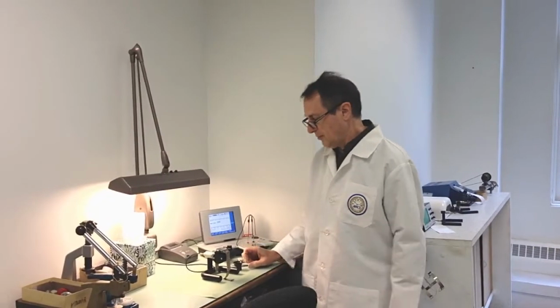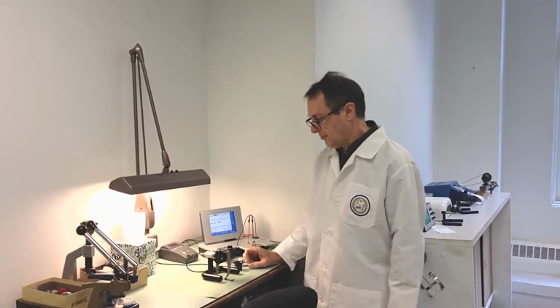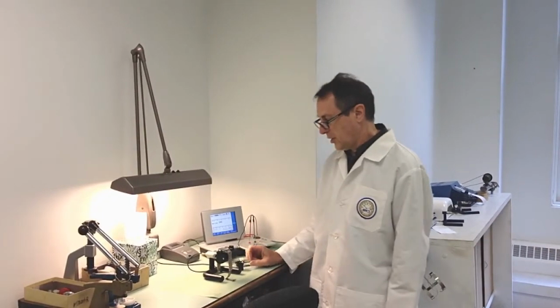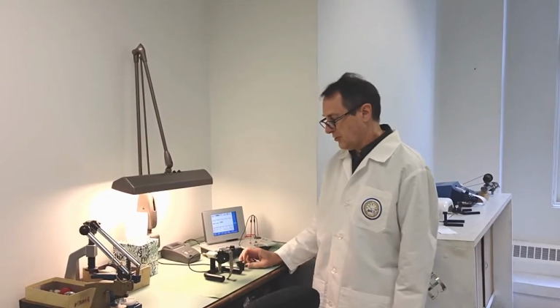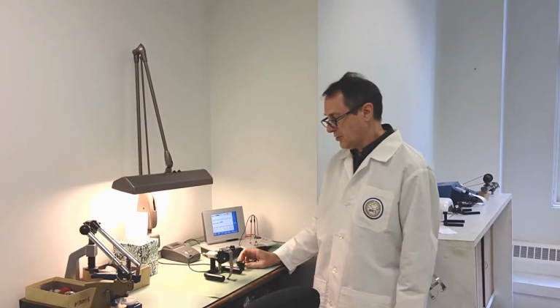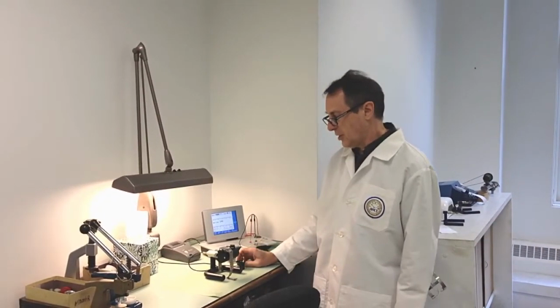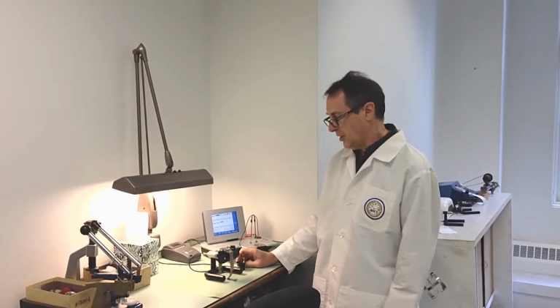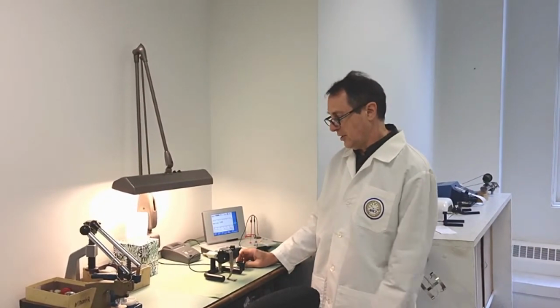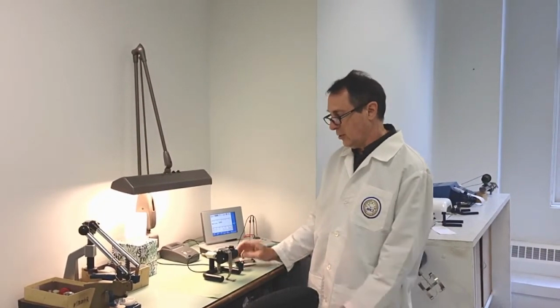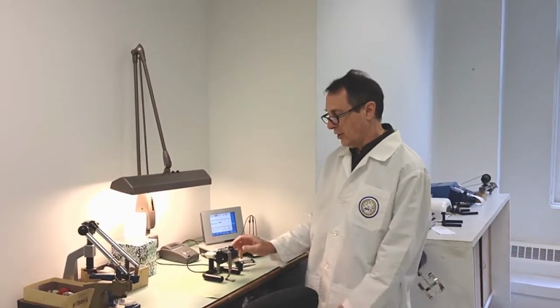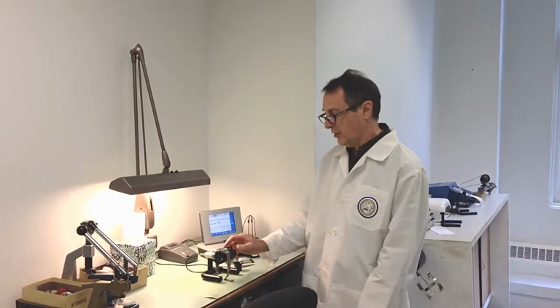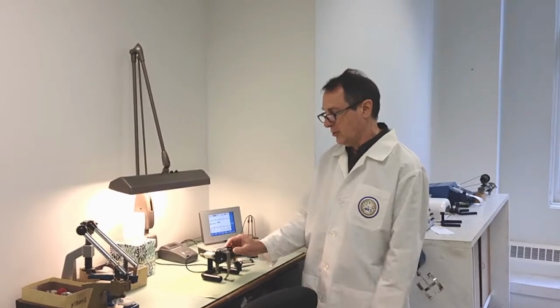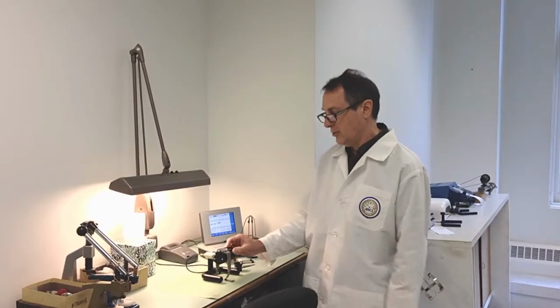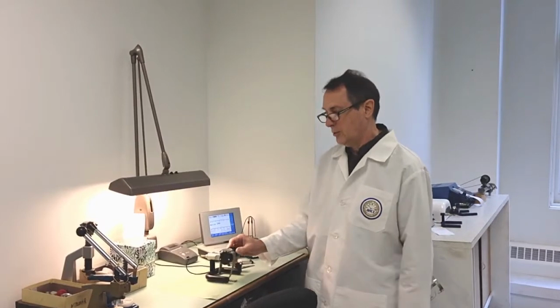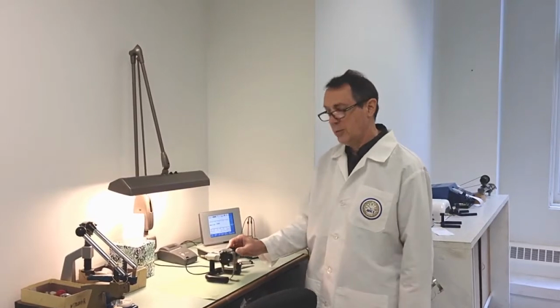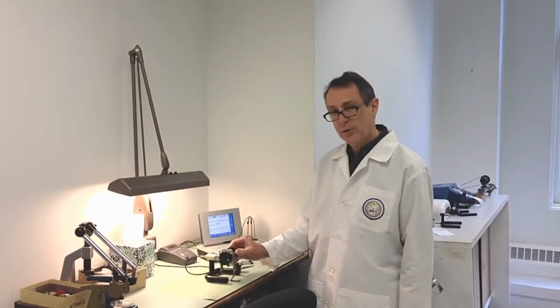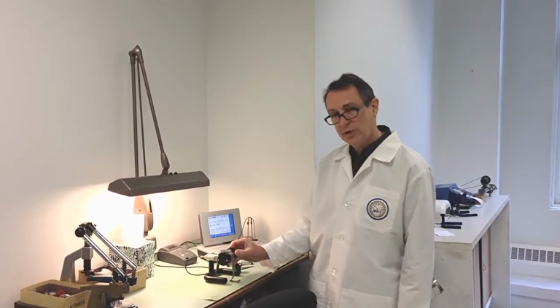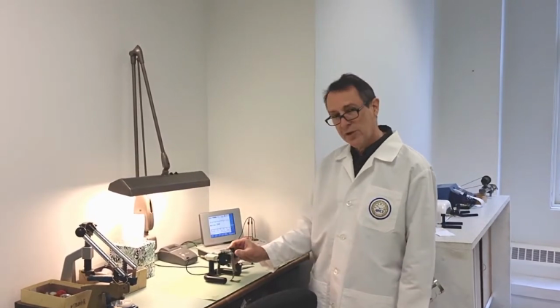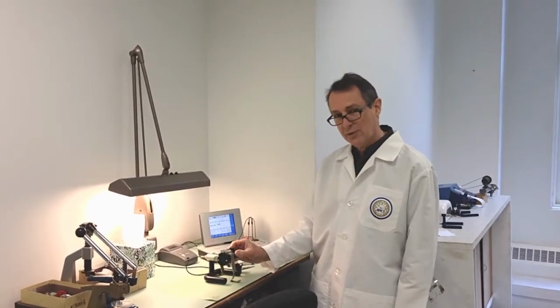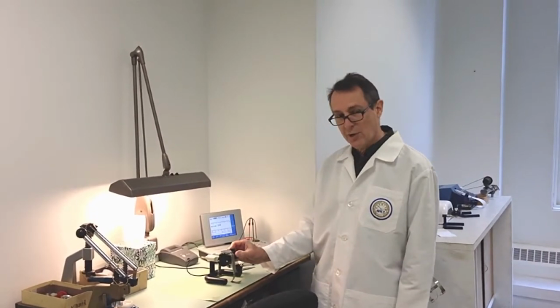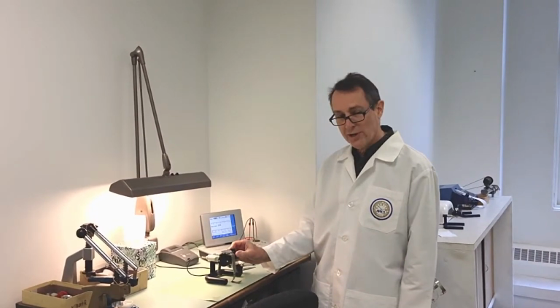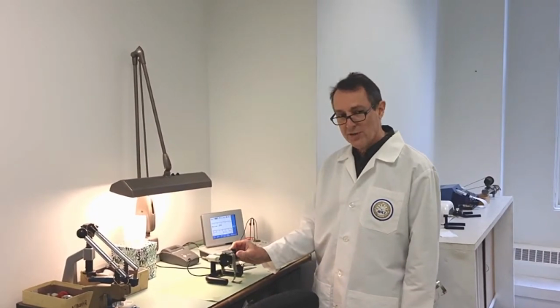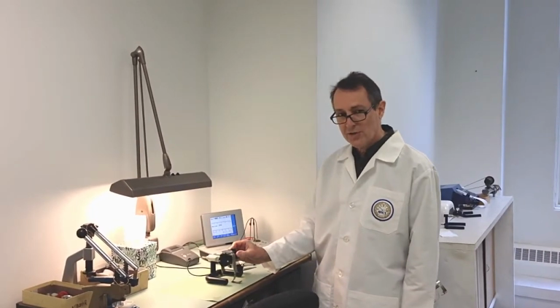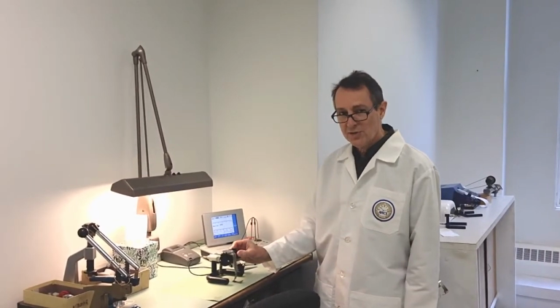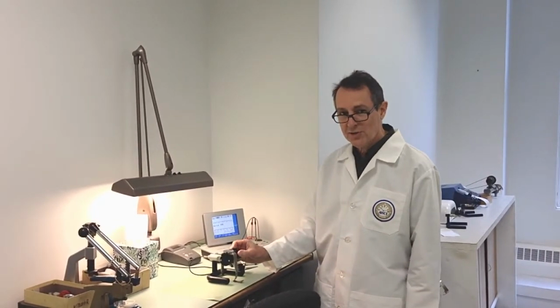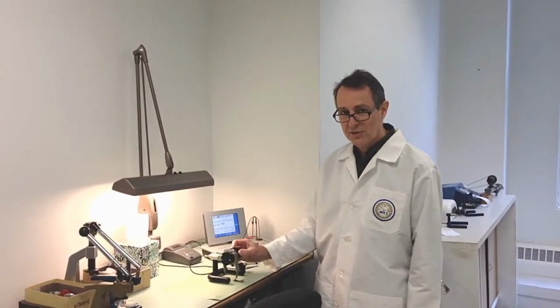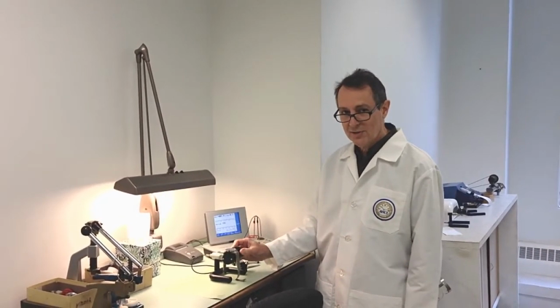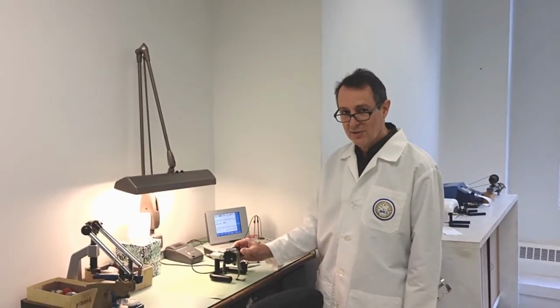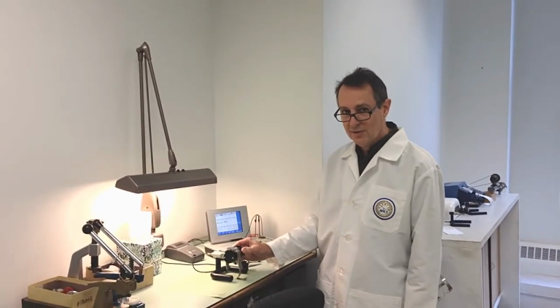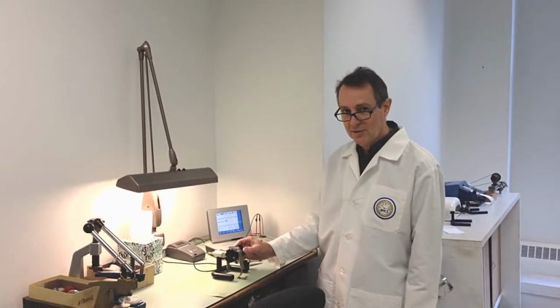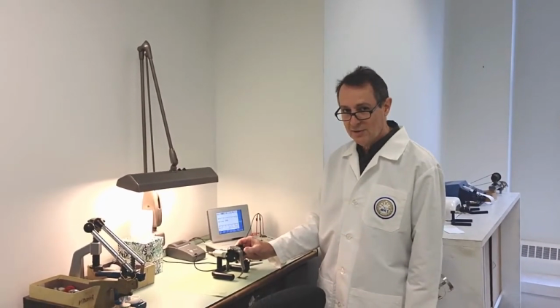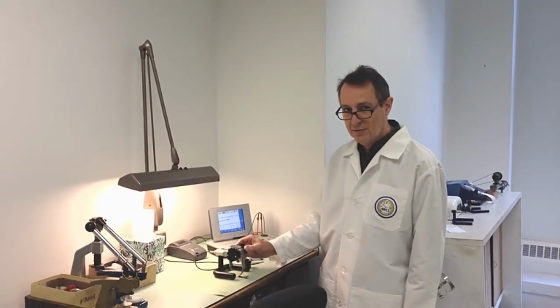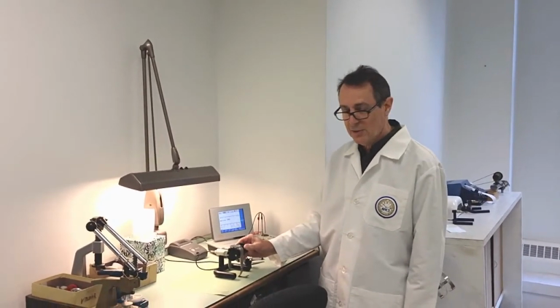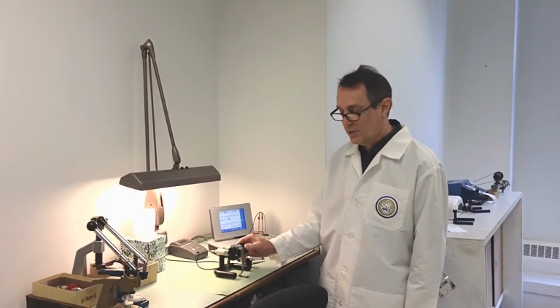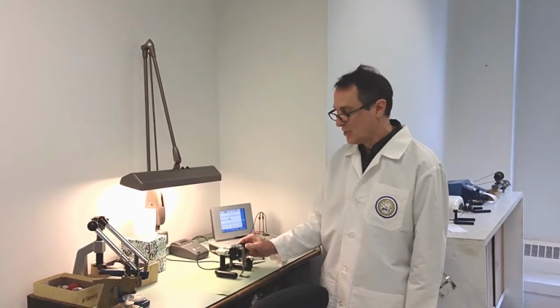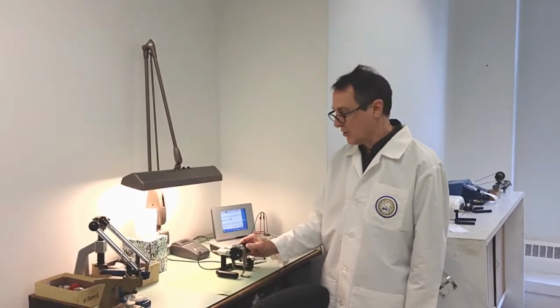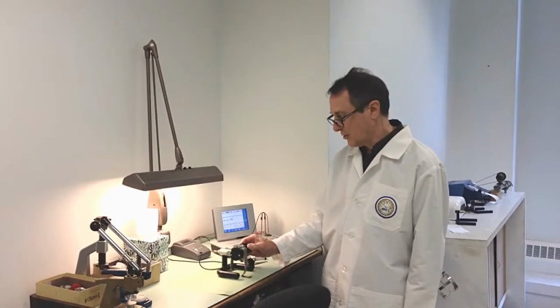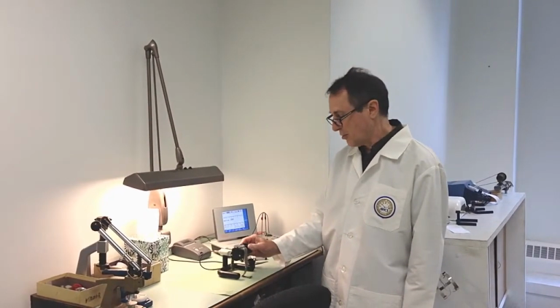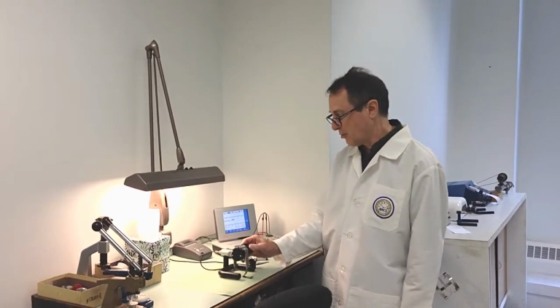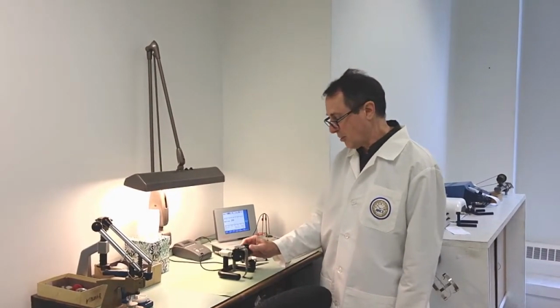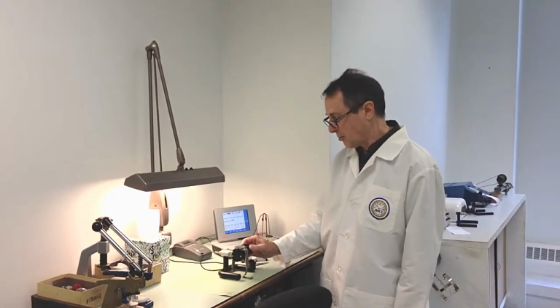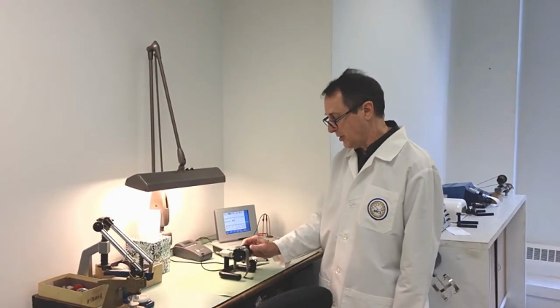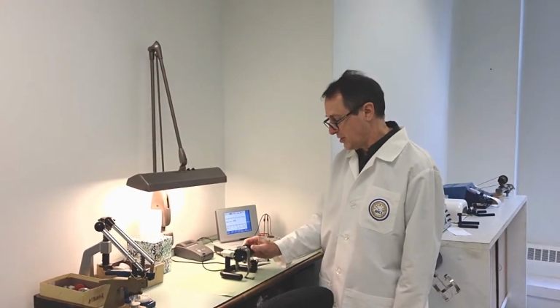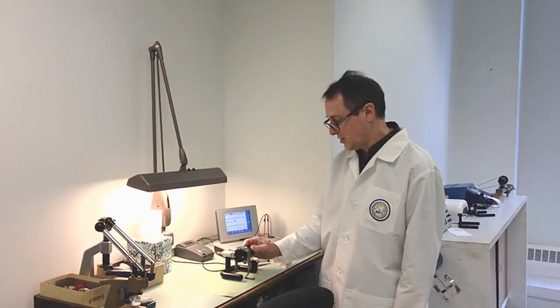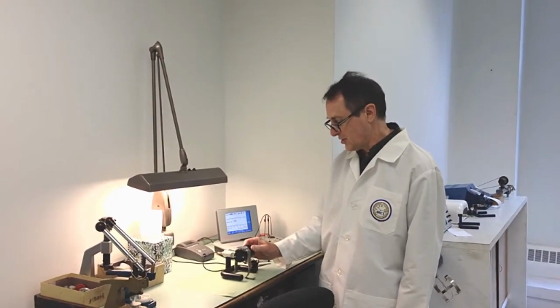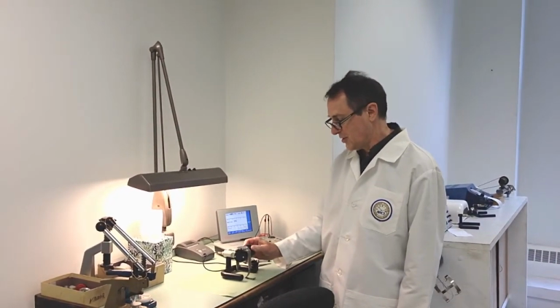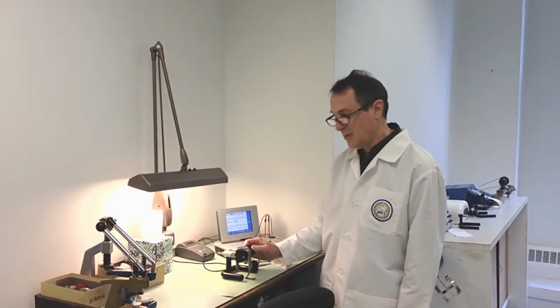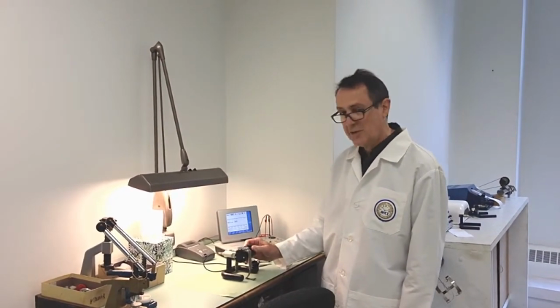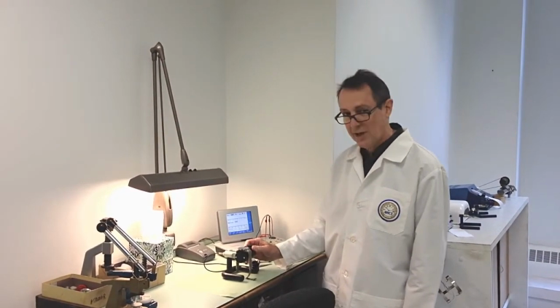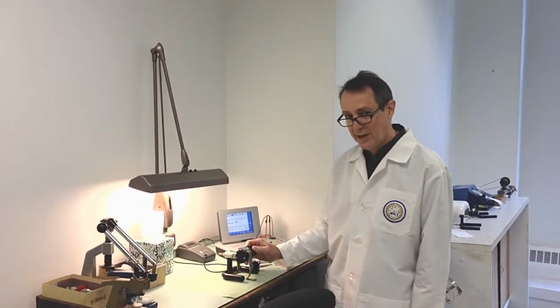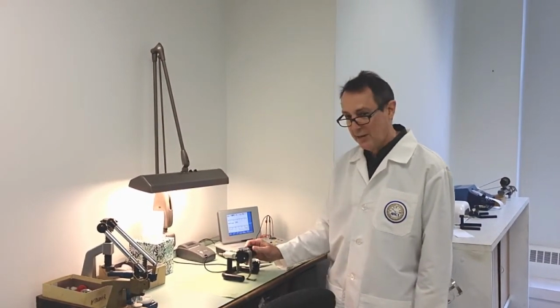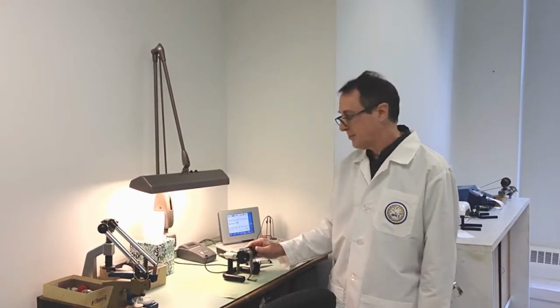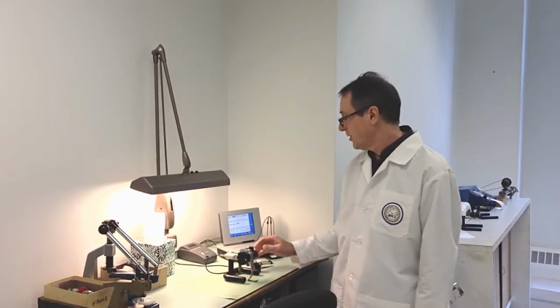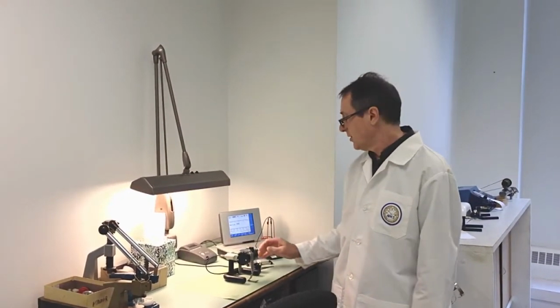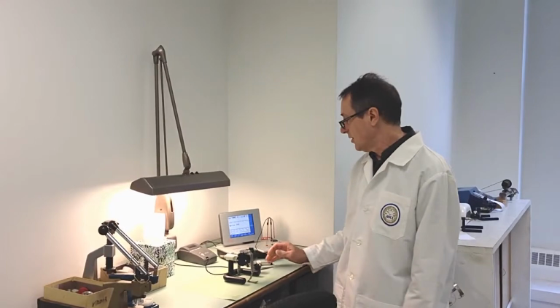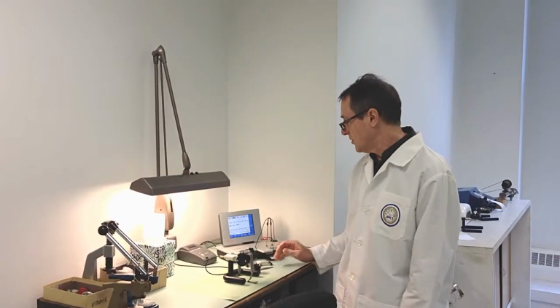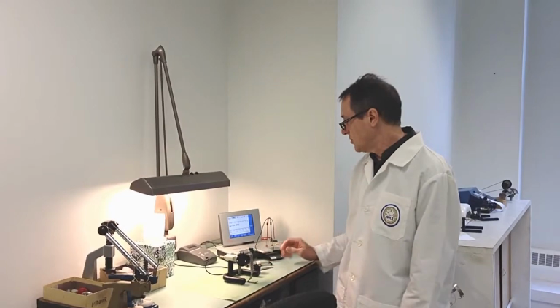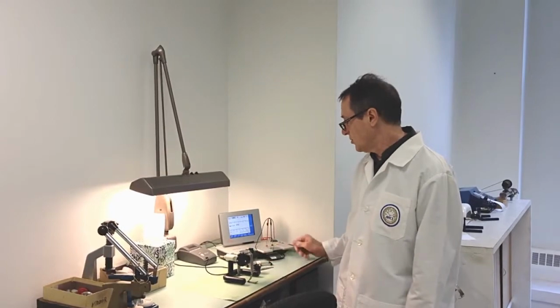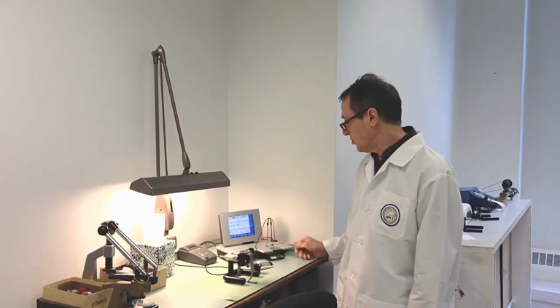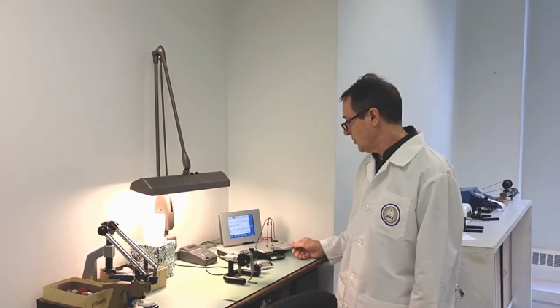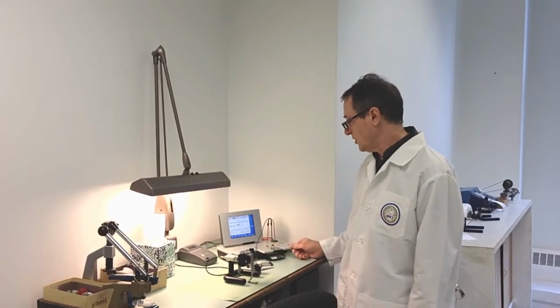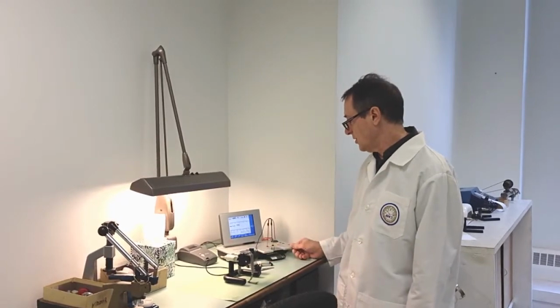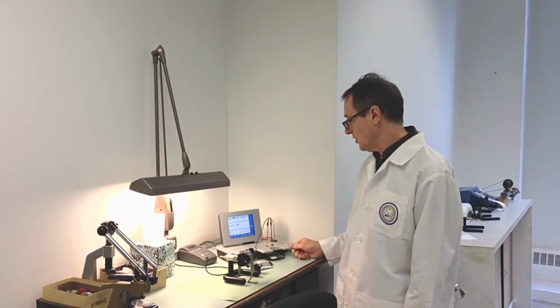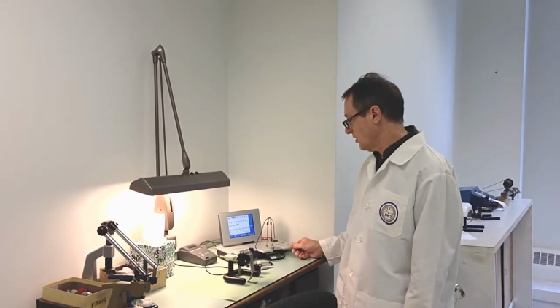After cleaning and oiling, we check watches to make sure that they're properly adjusted to time on this equipment here.